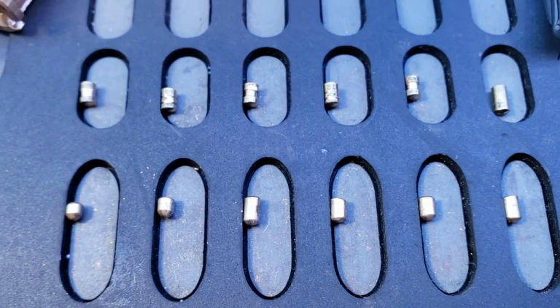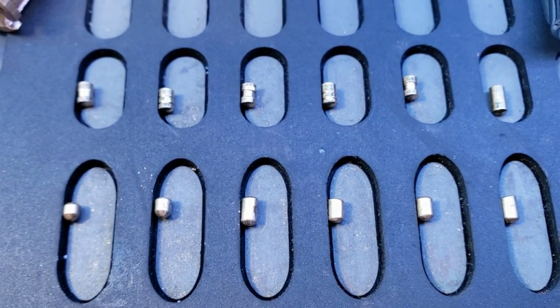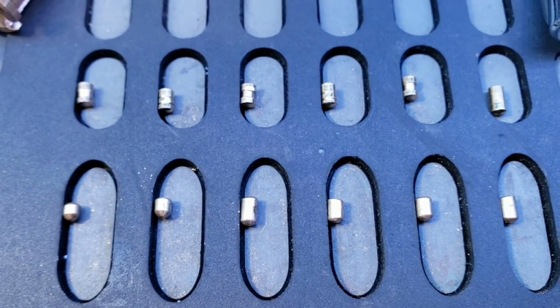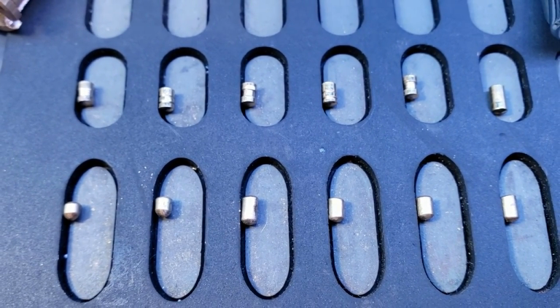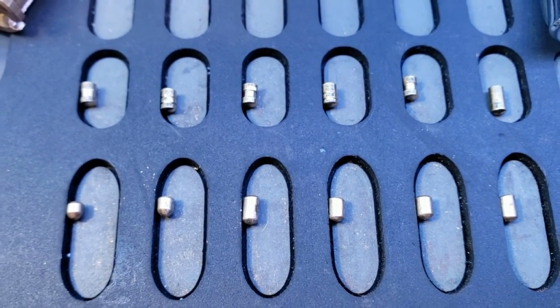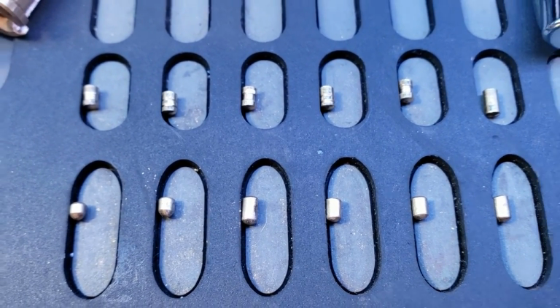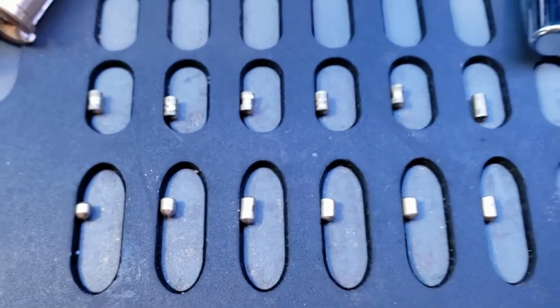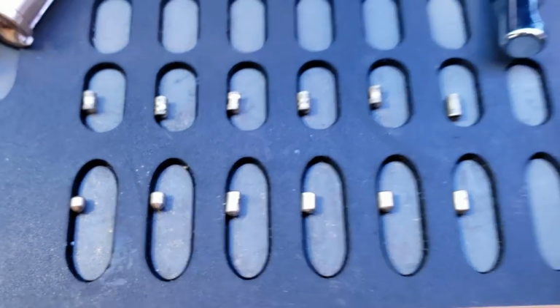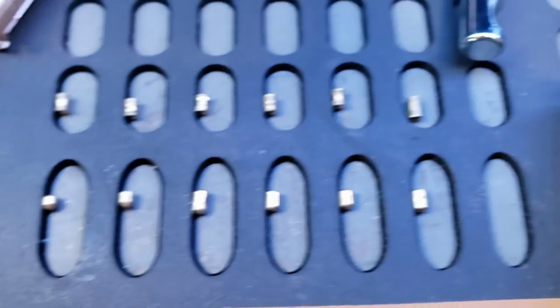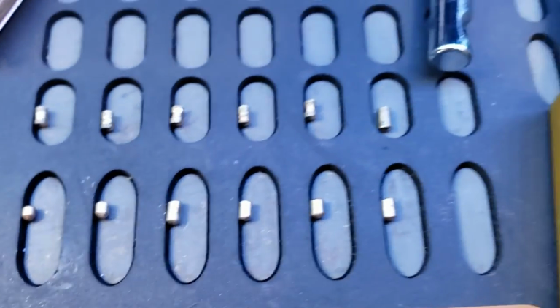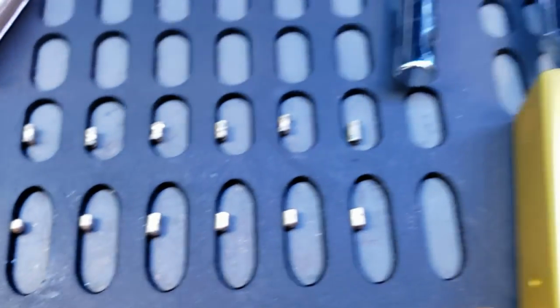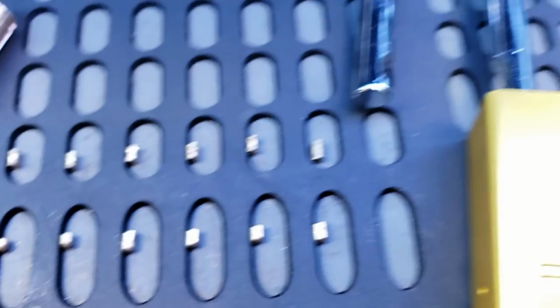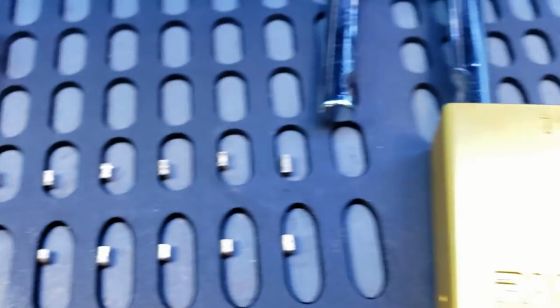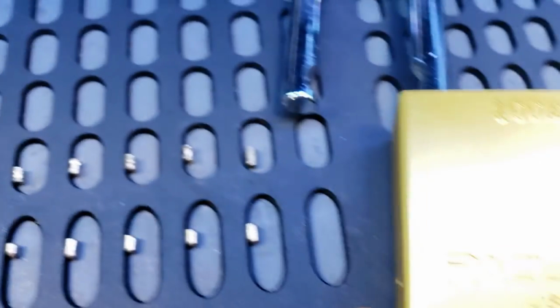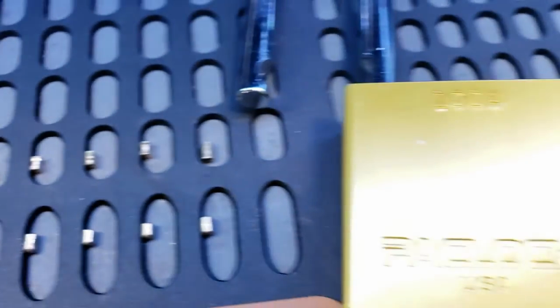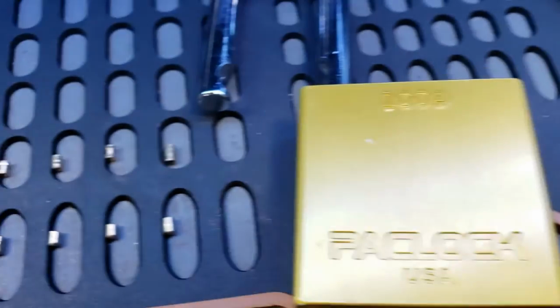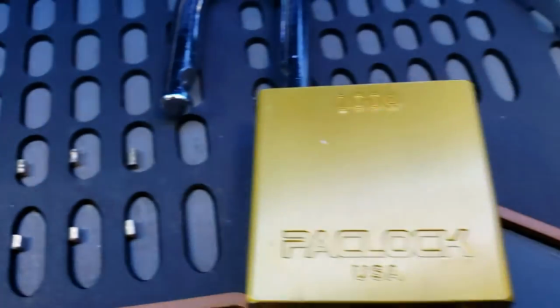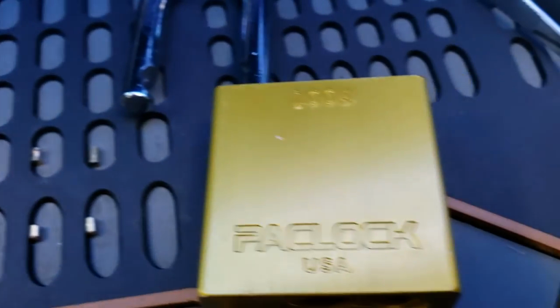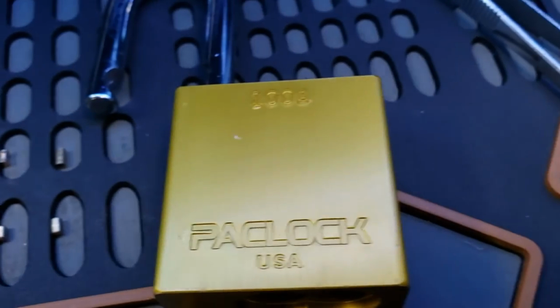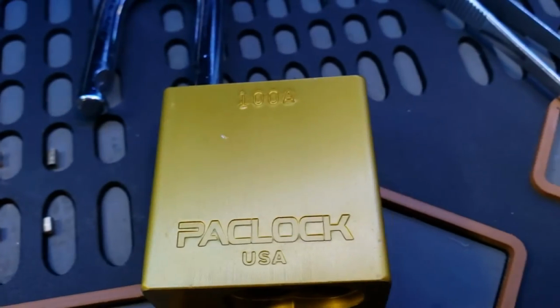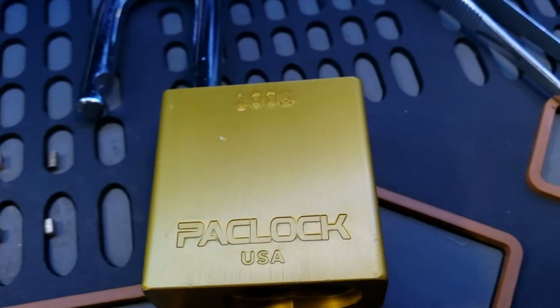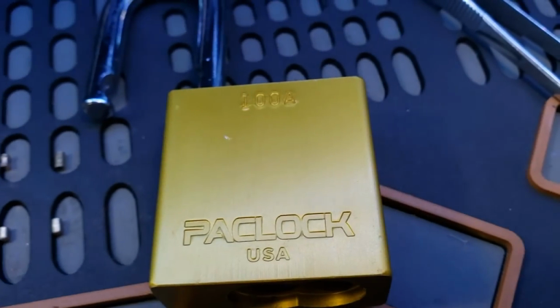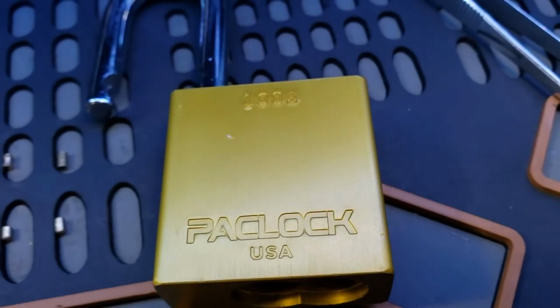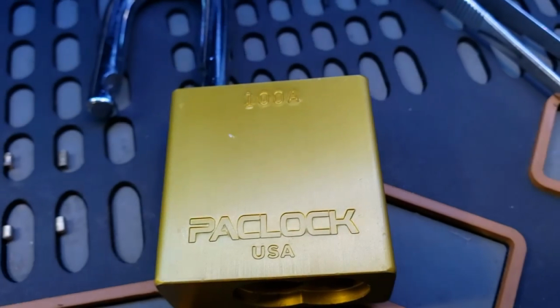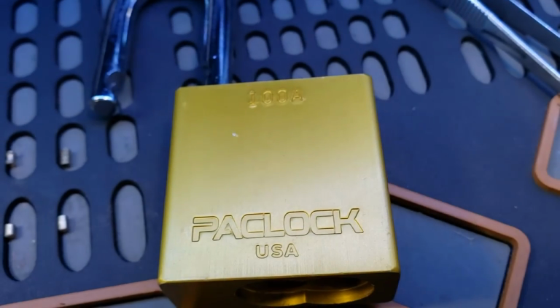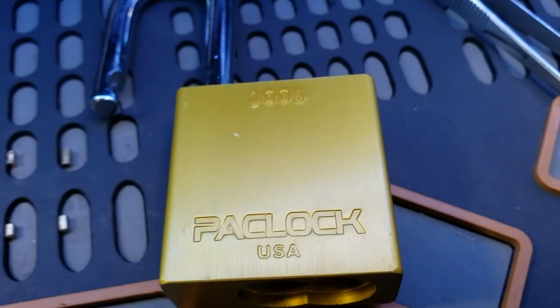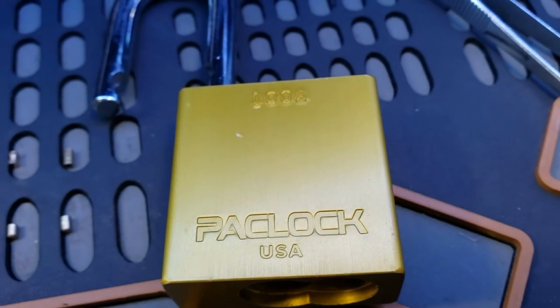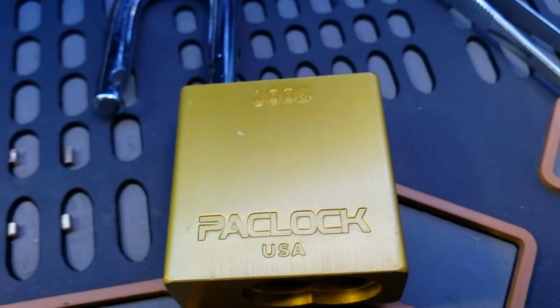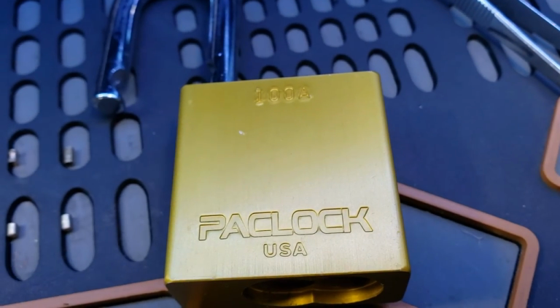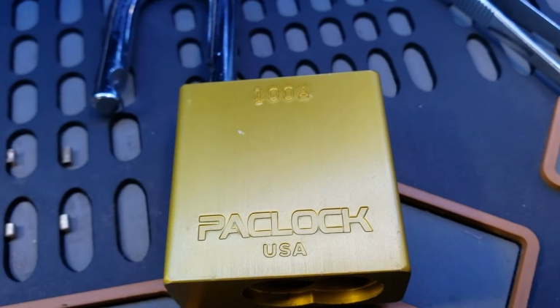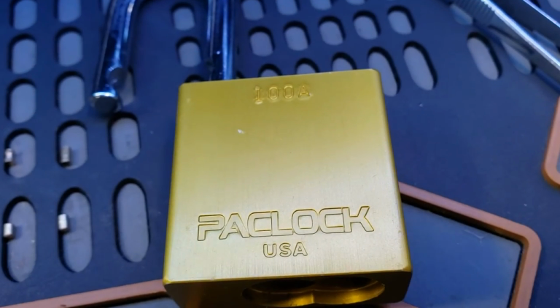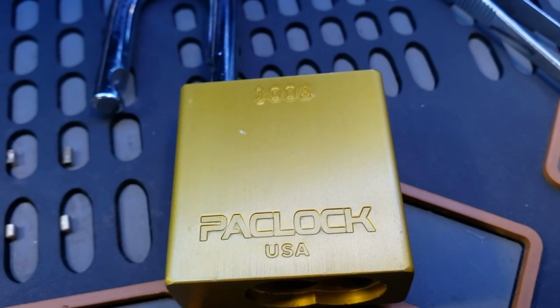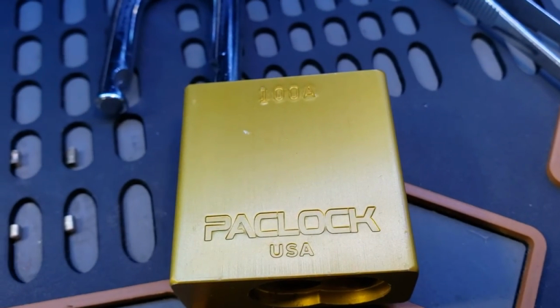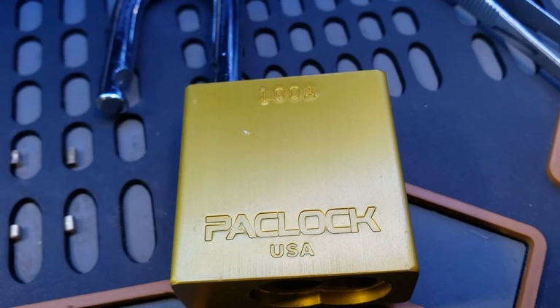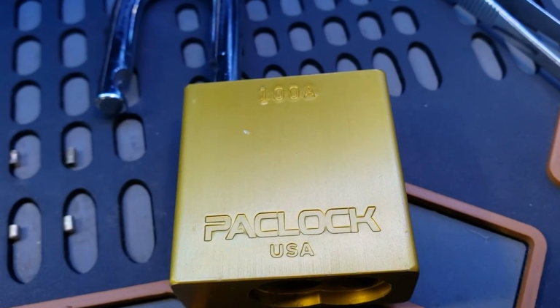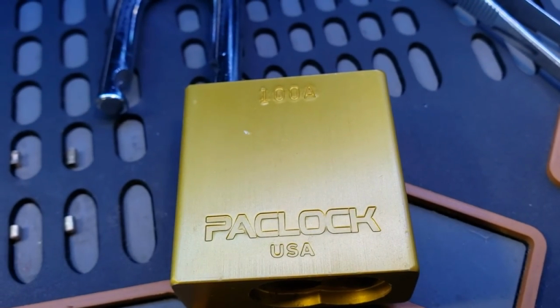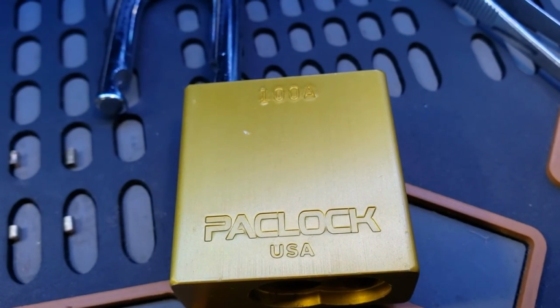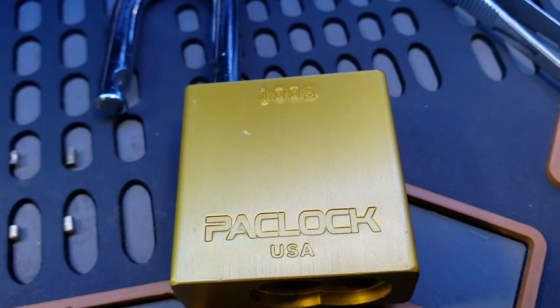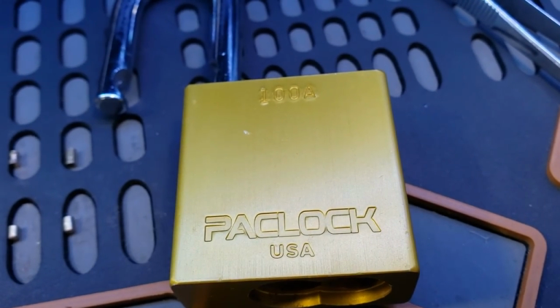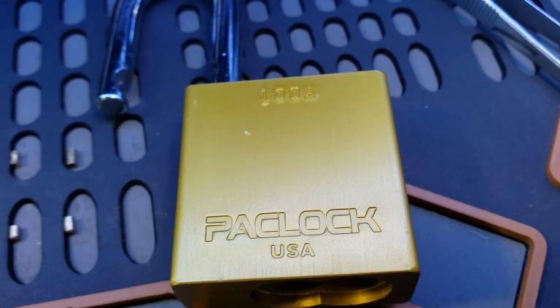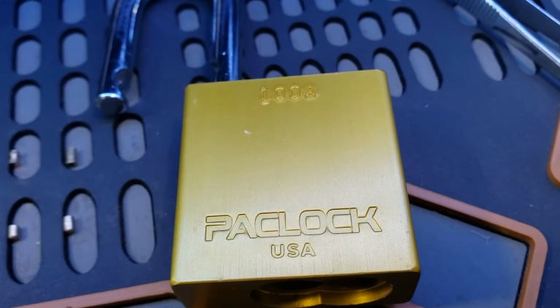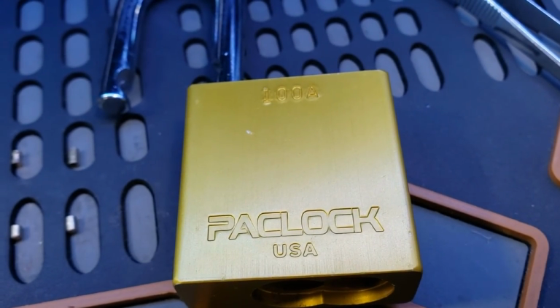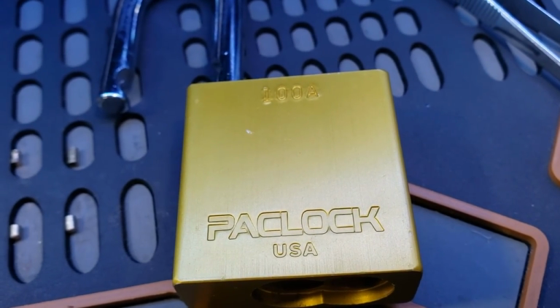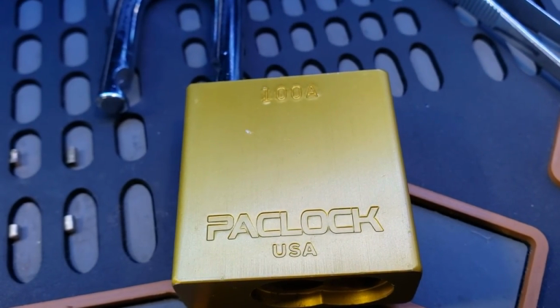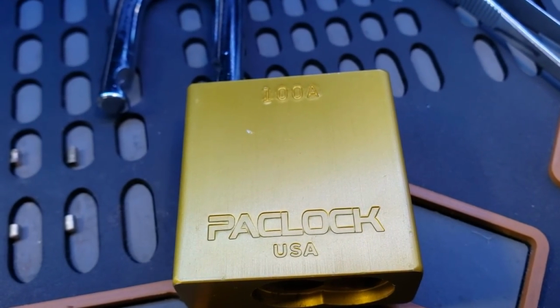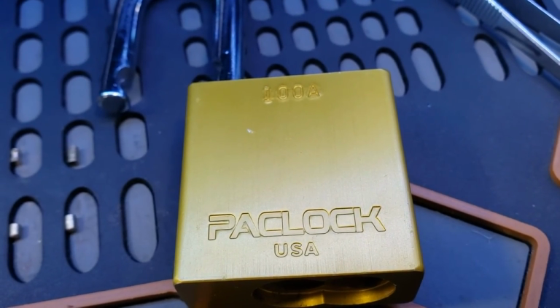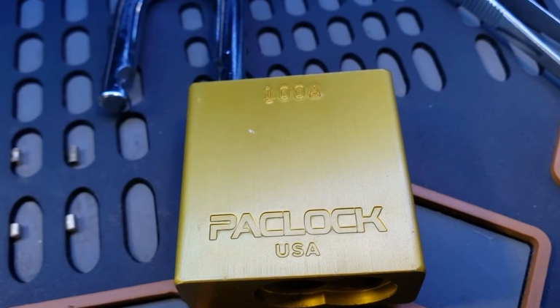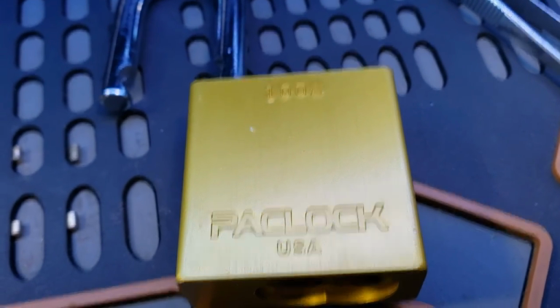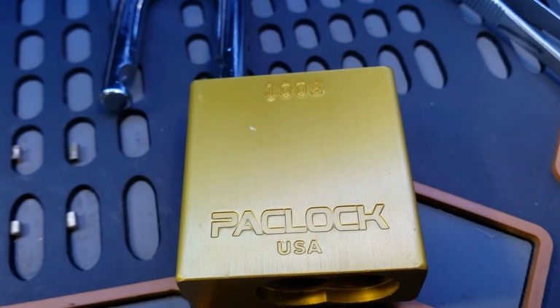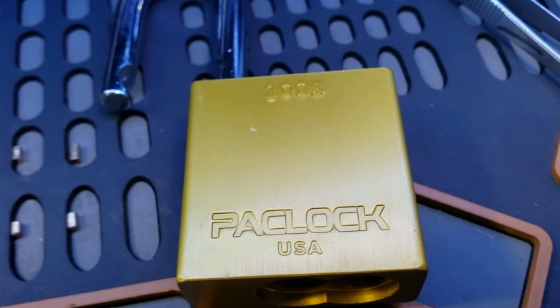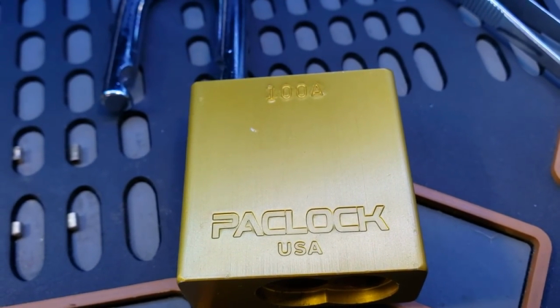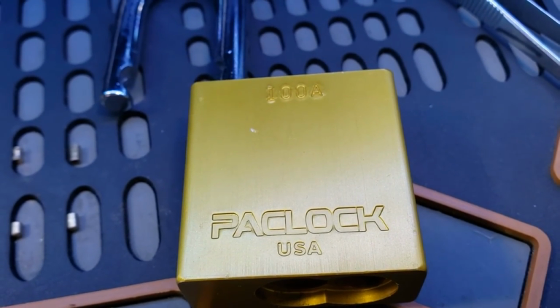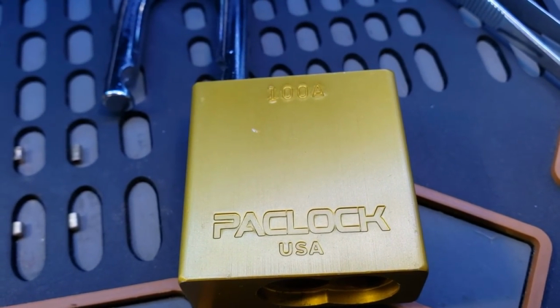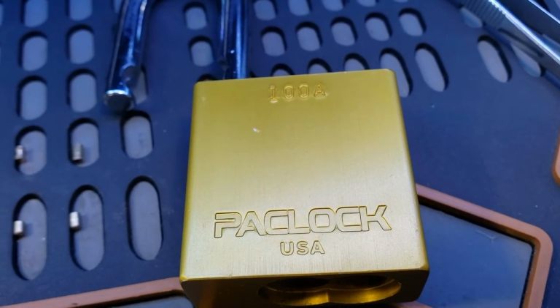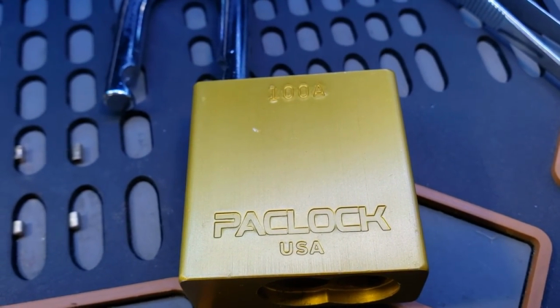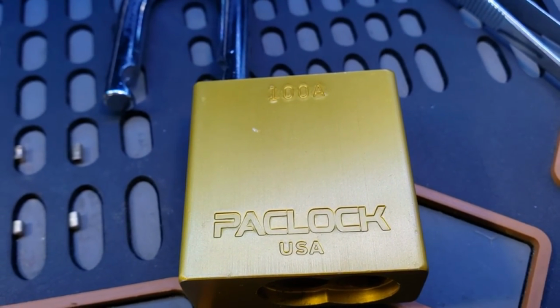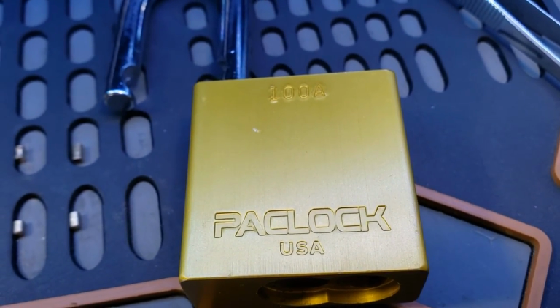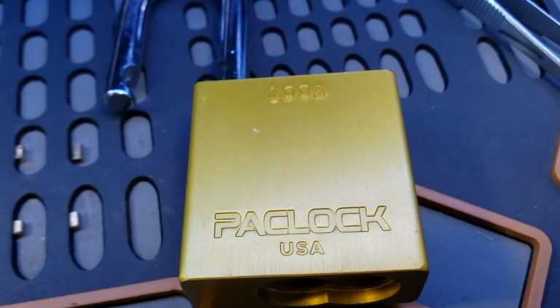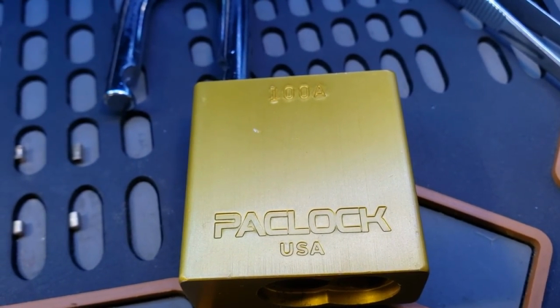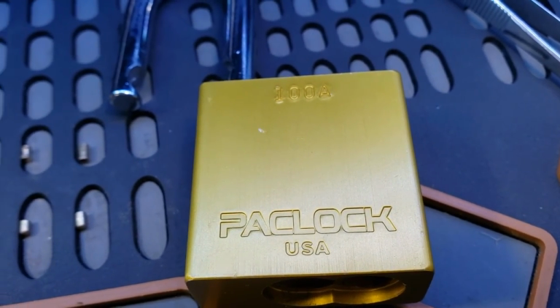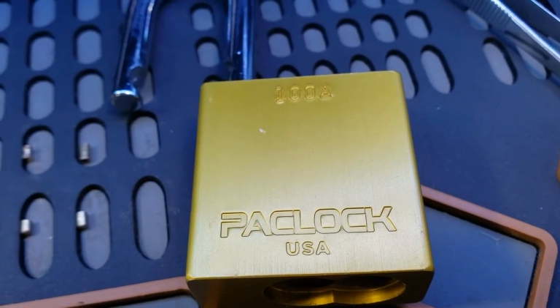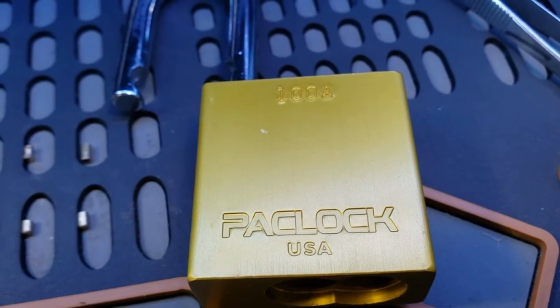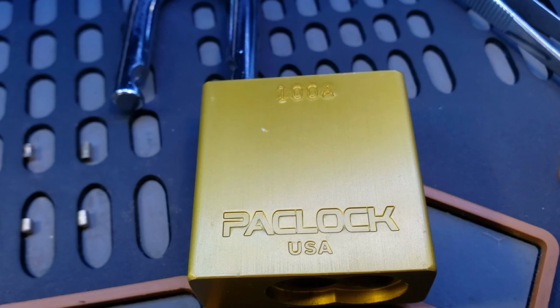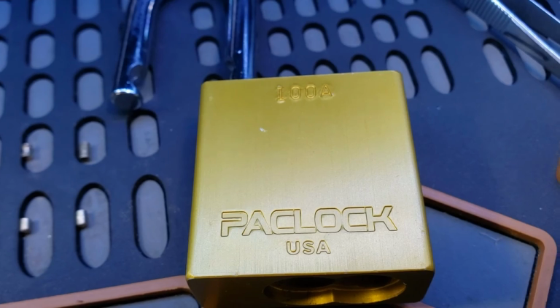So this was the Packlock 100A. All right, everyone, thanks for watching.